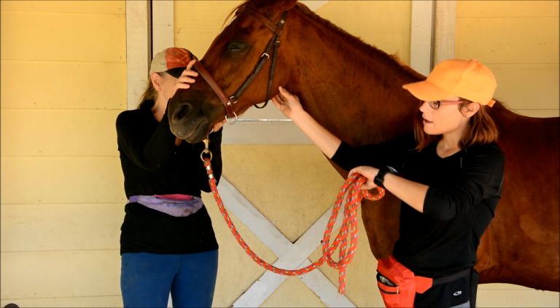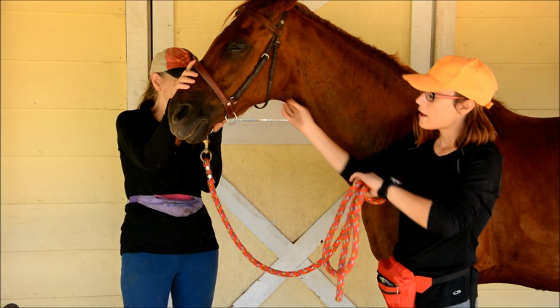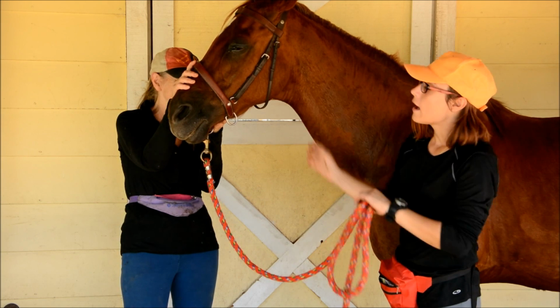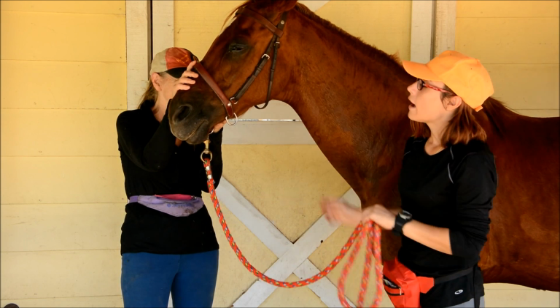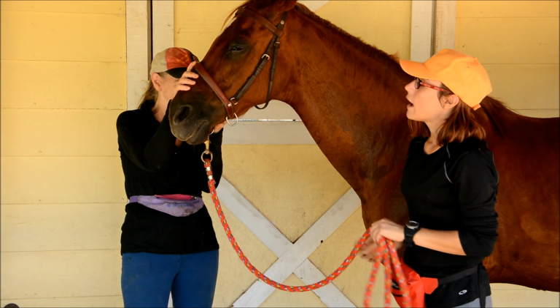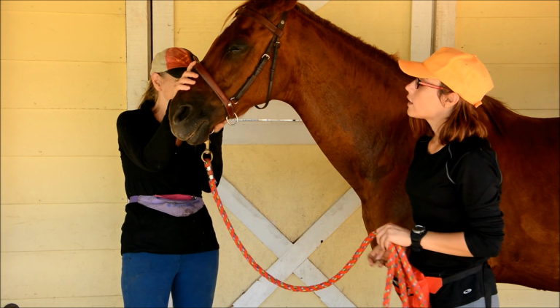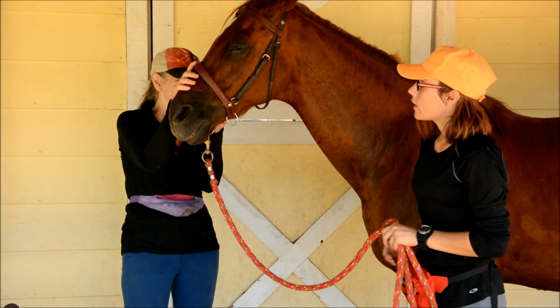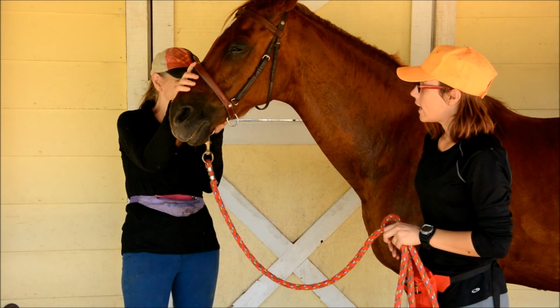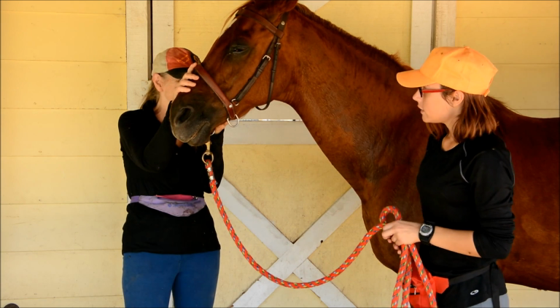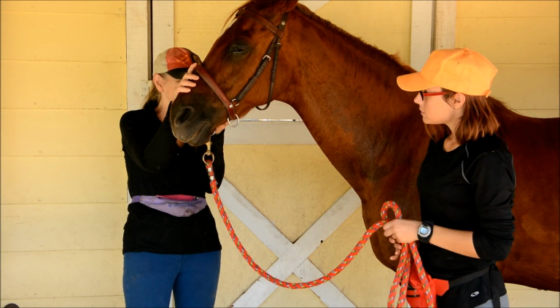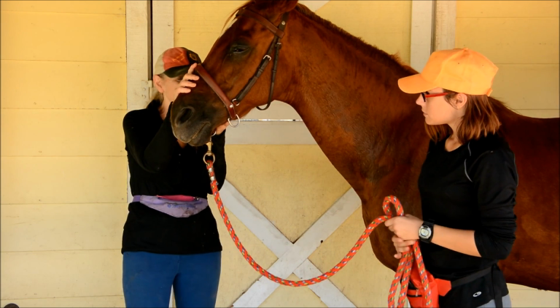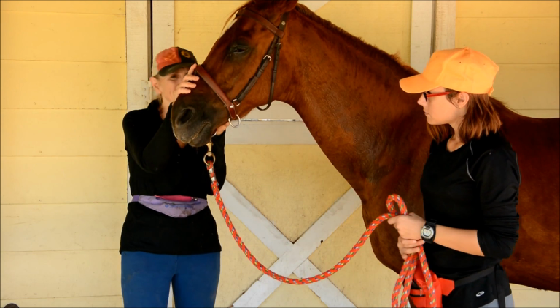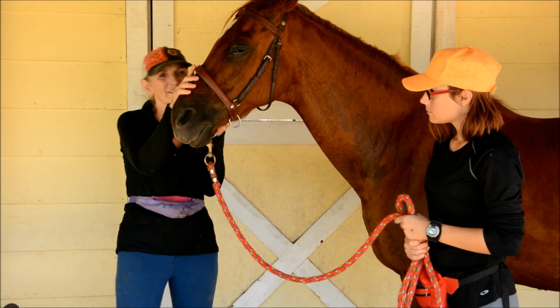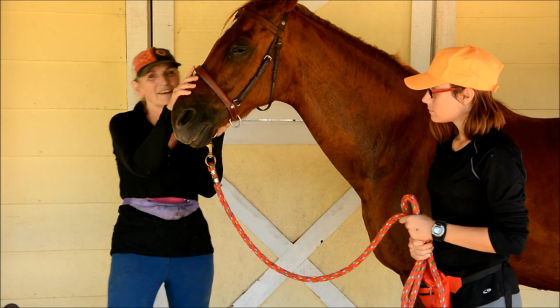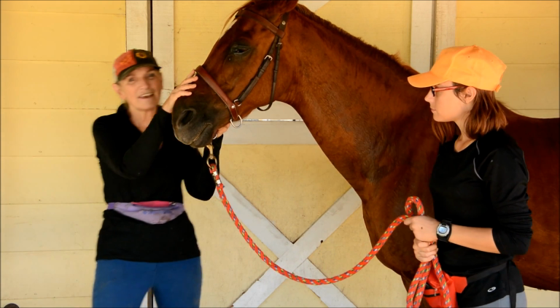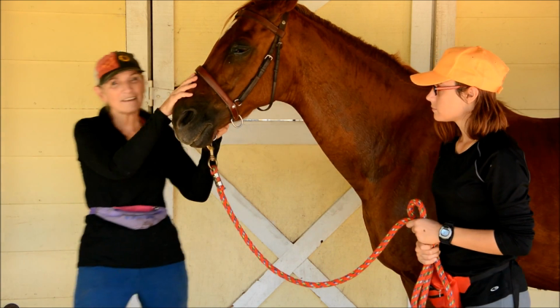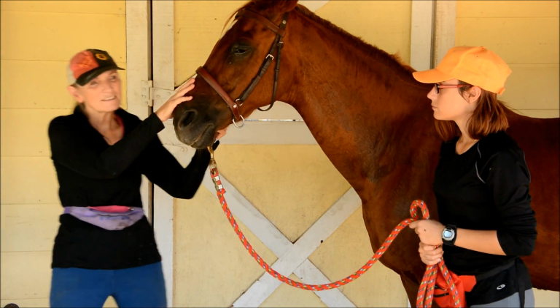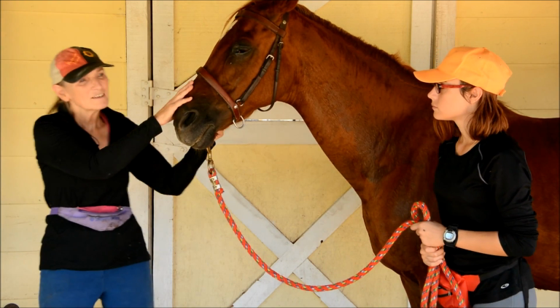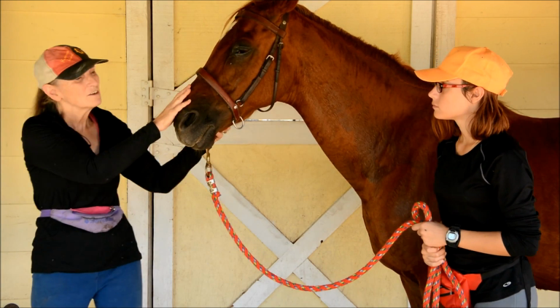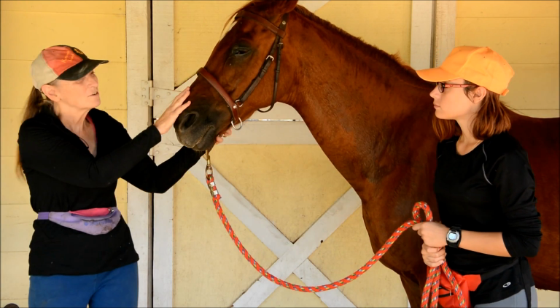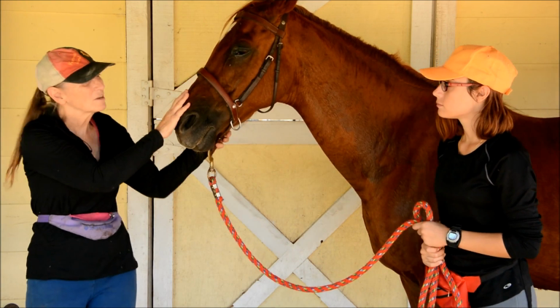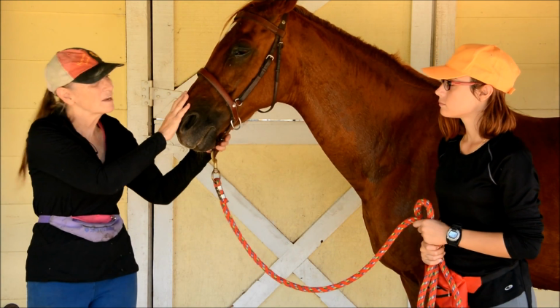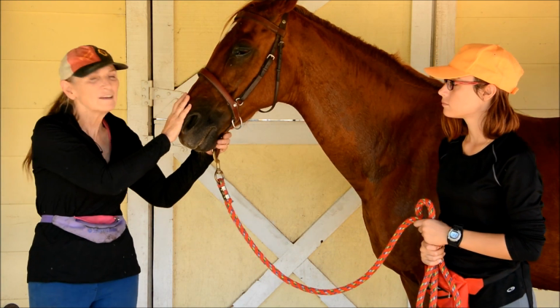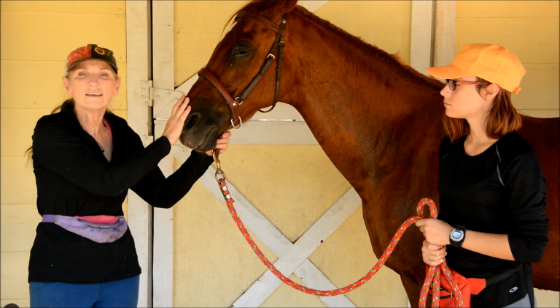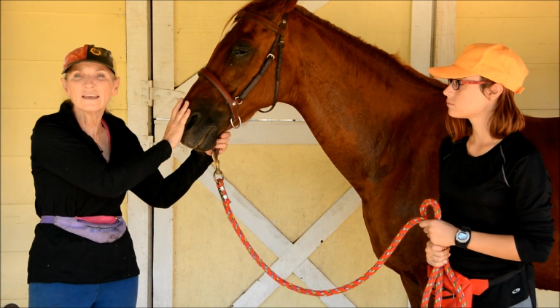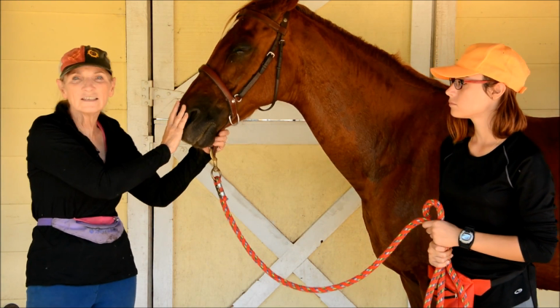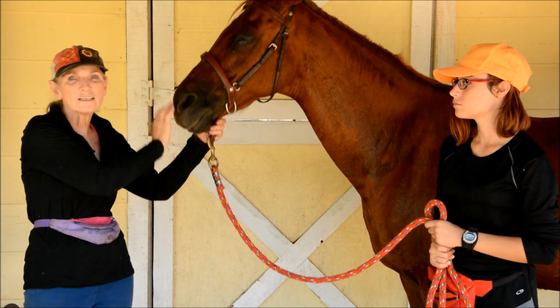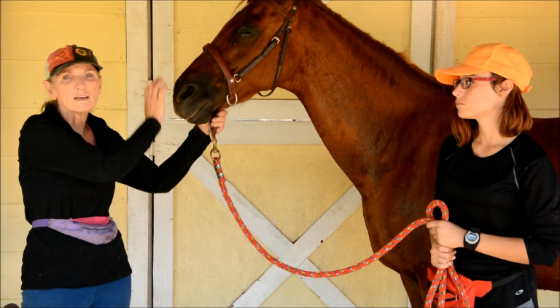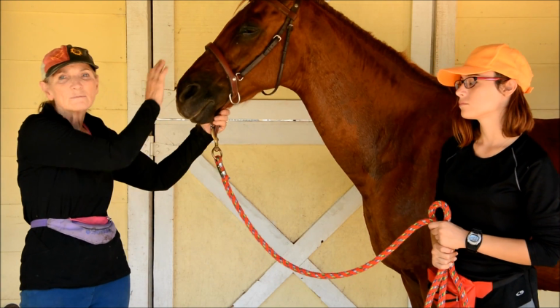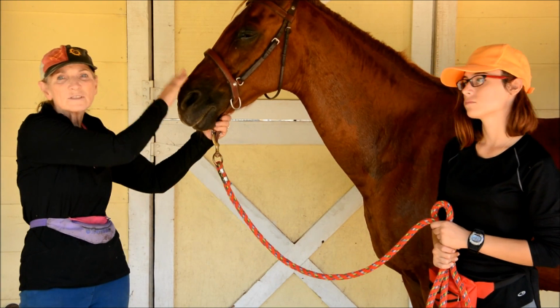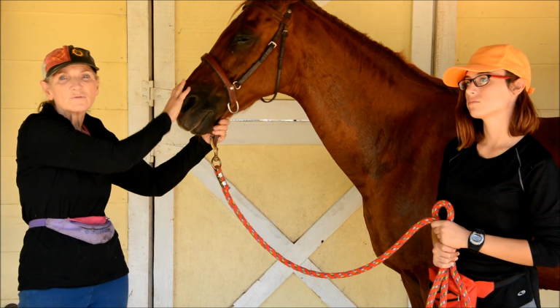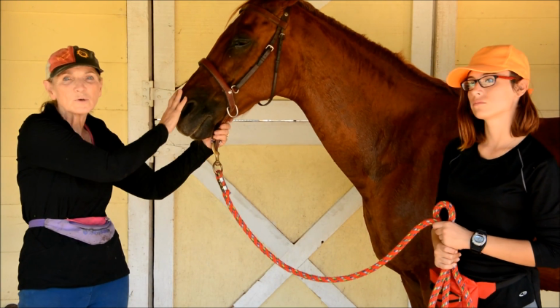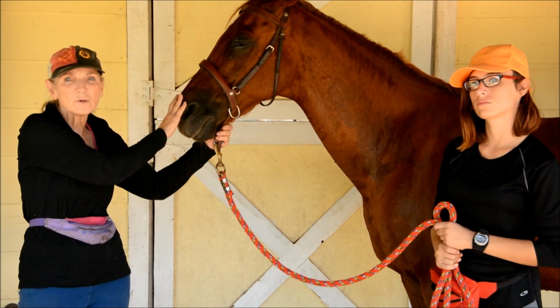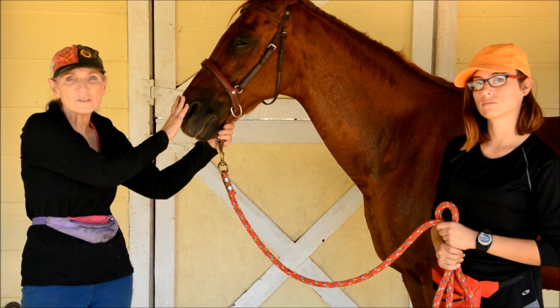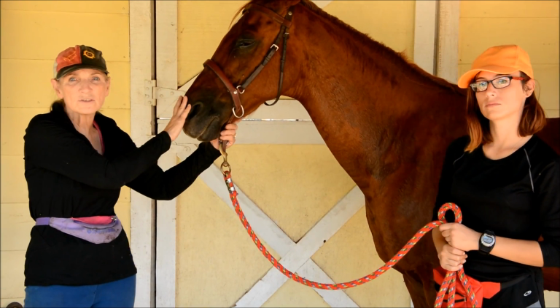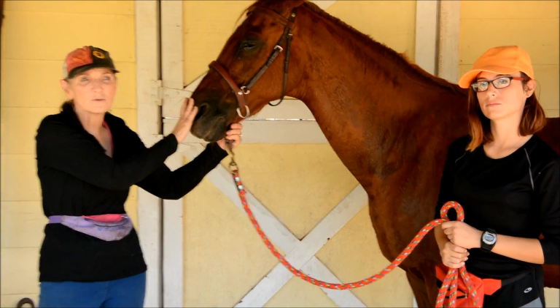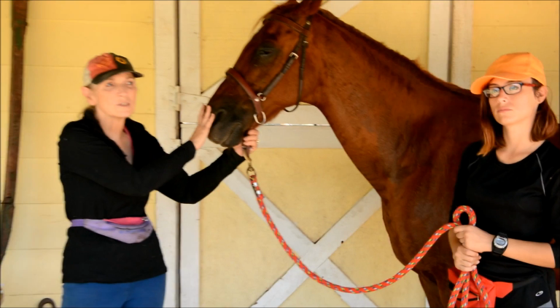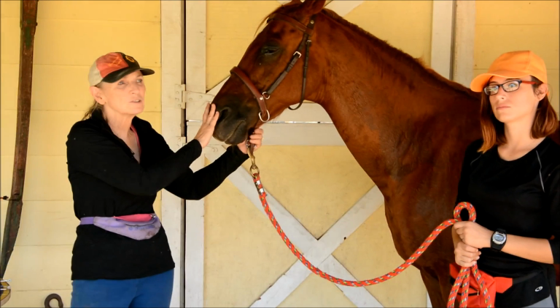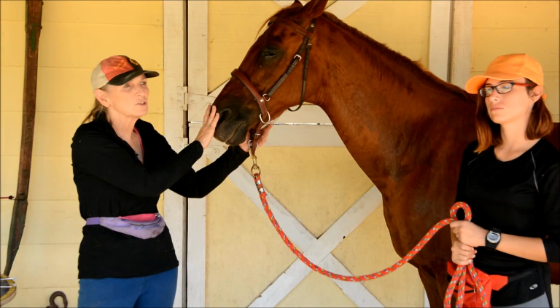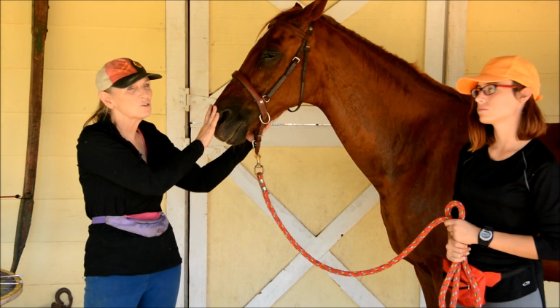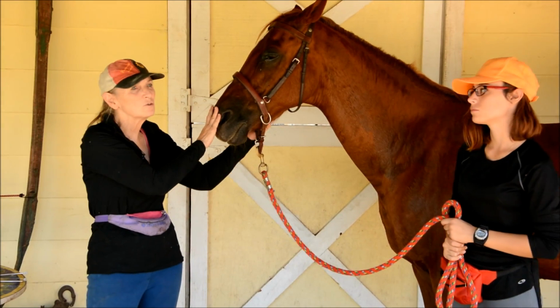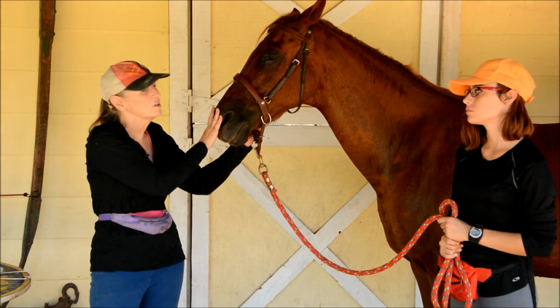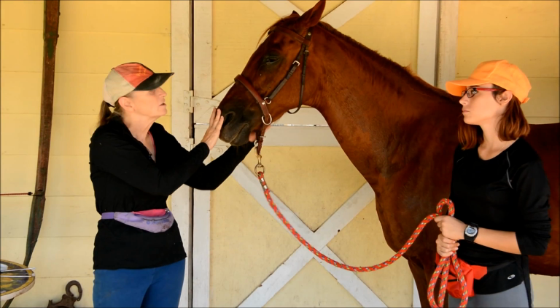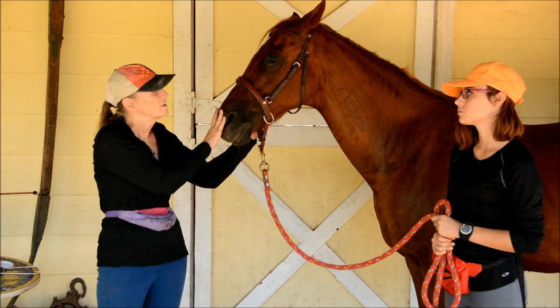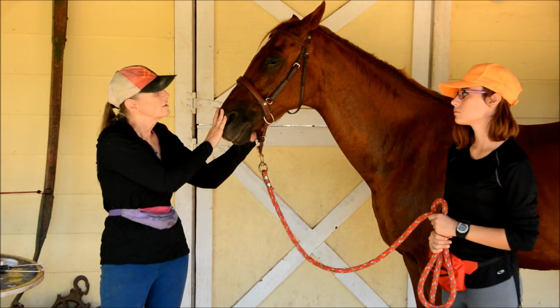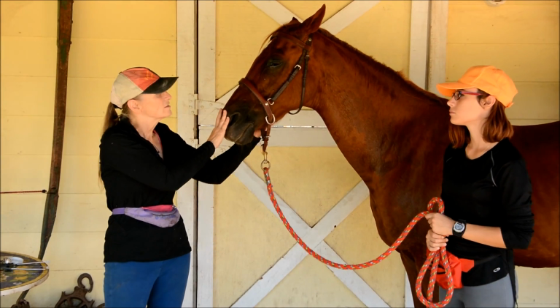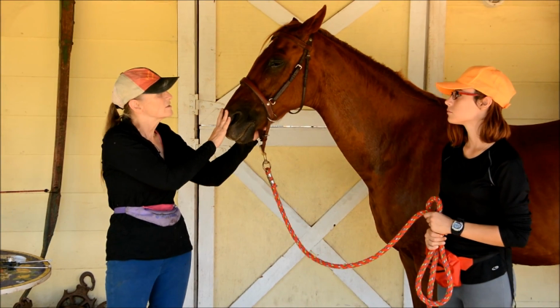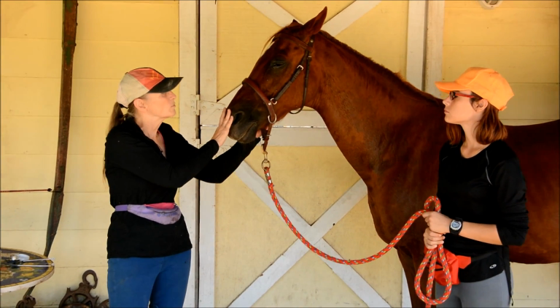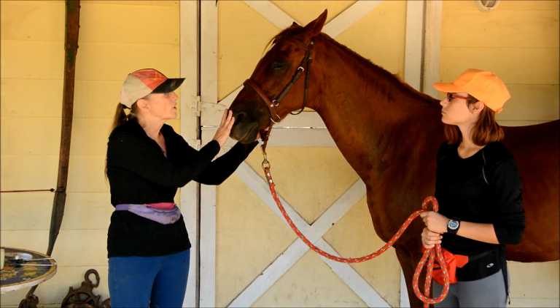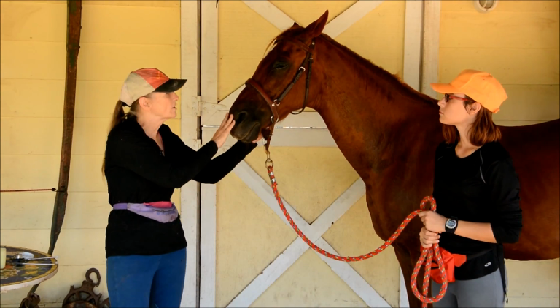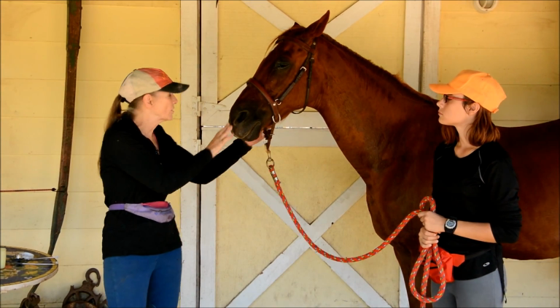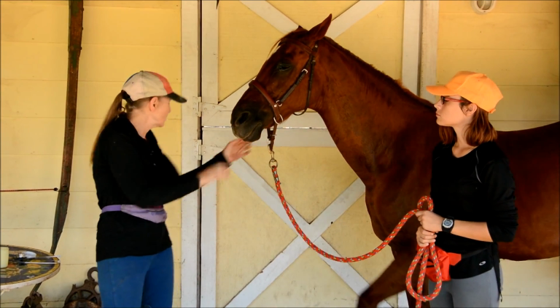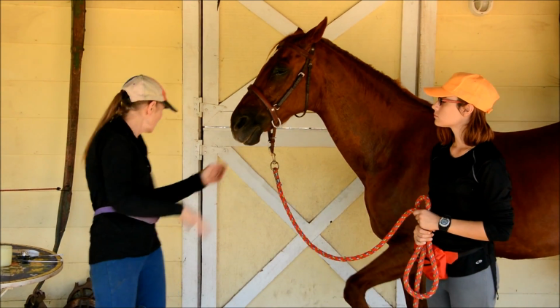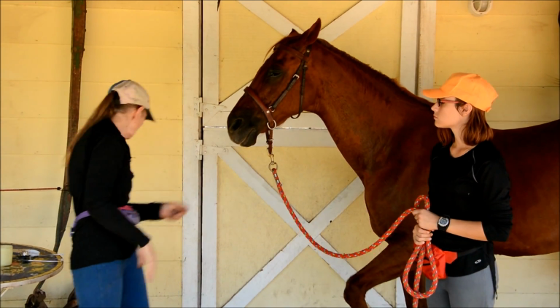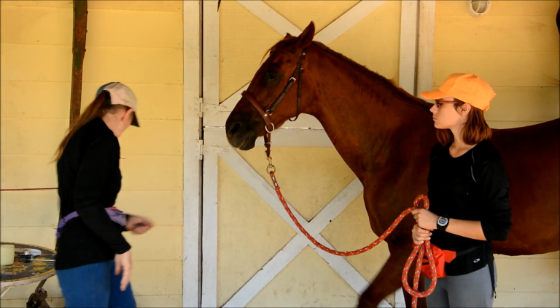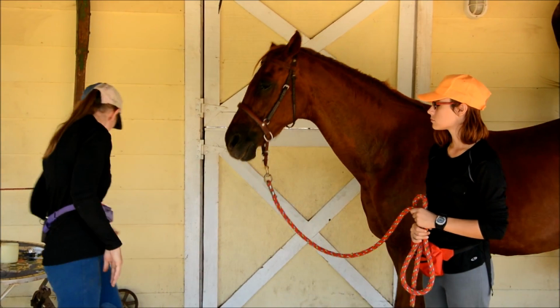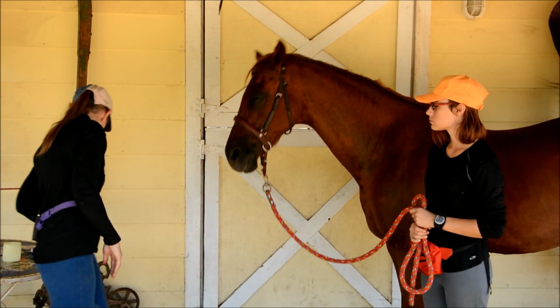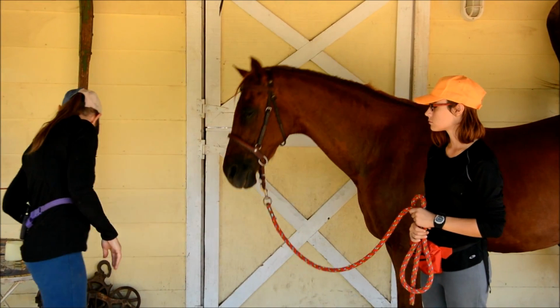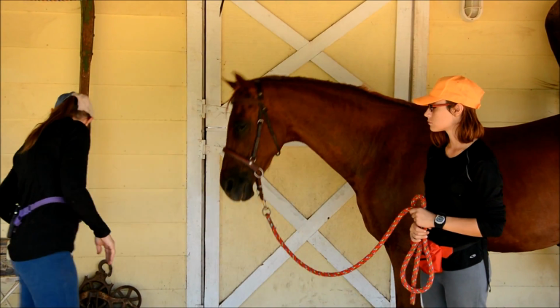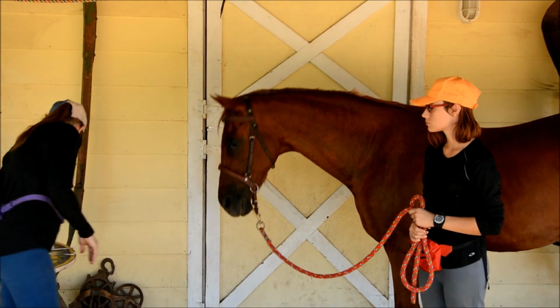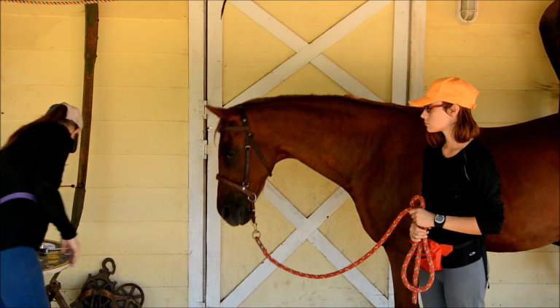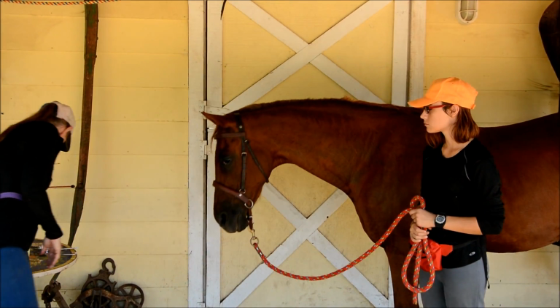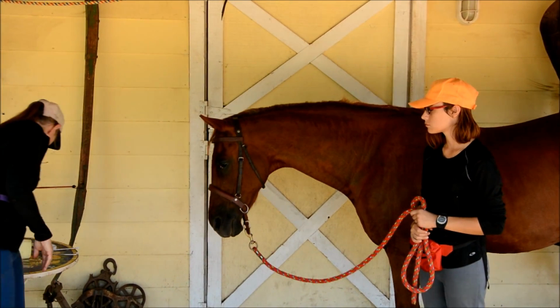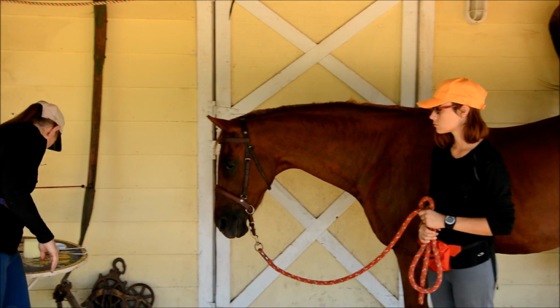She got eight beats in 15 seconds. Eight times four is 32, so right on — I'm going to mark that down.